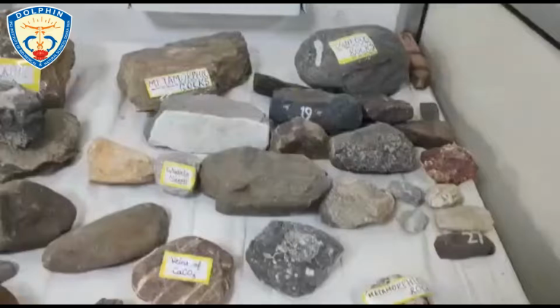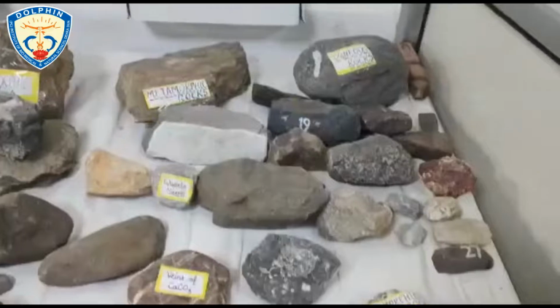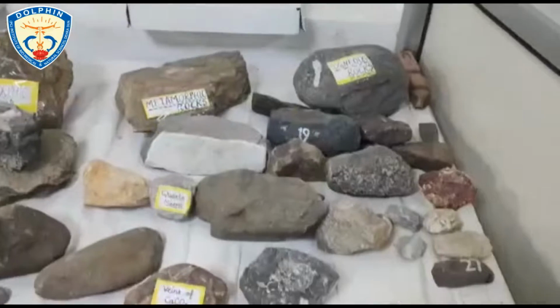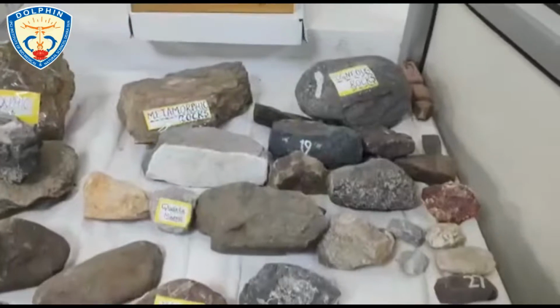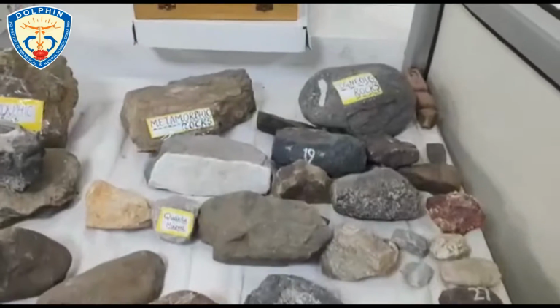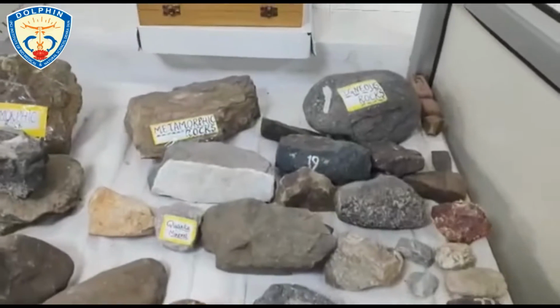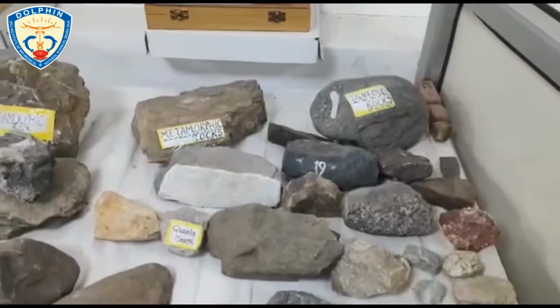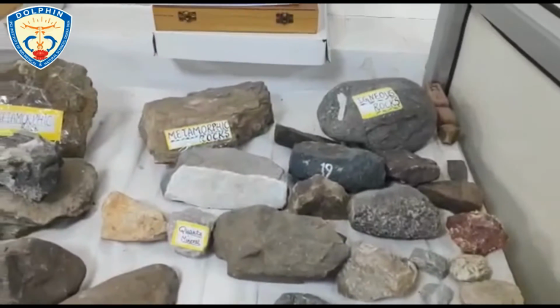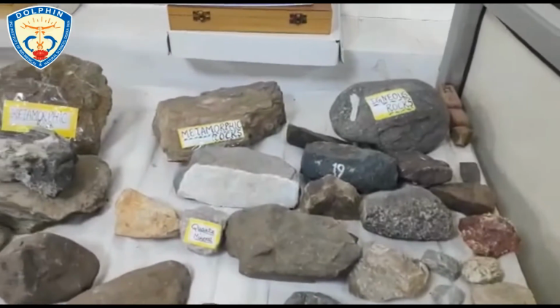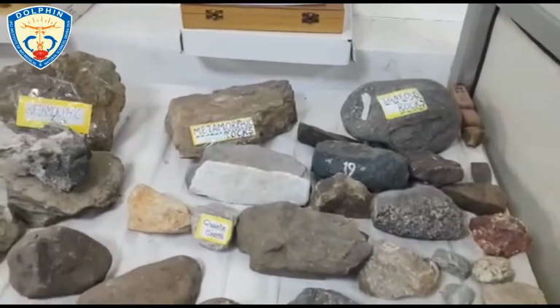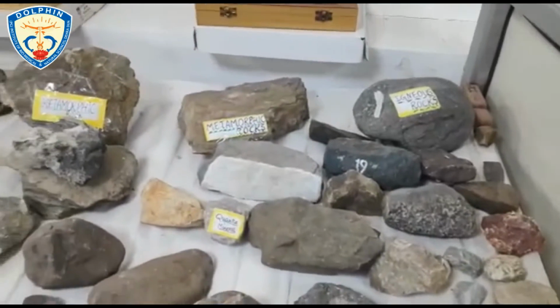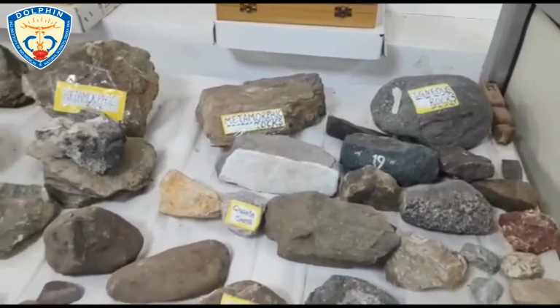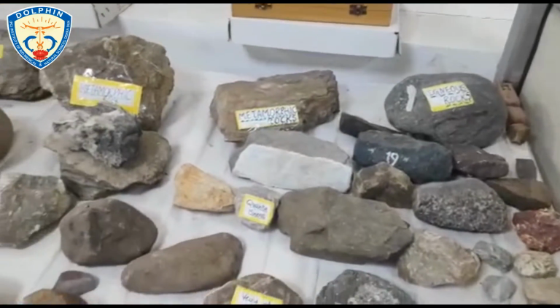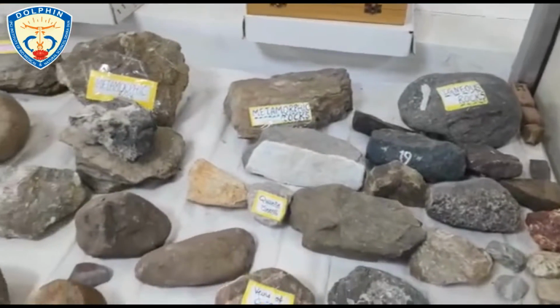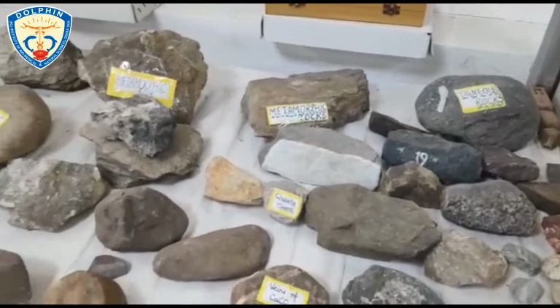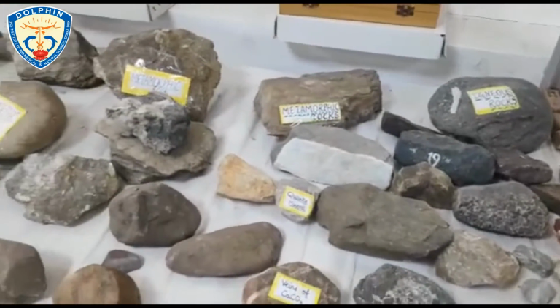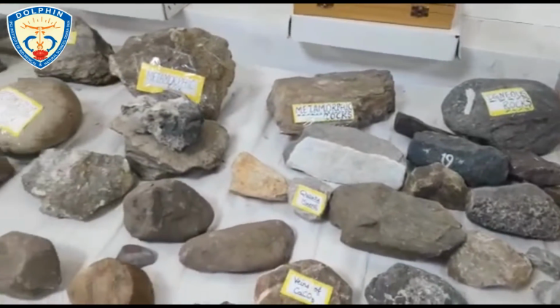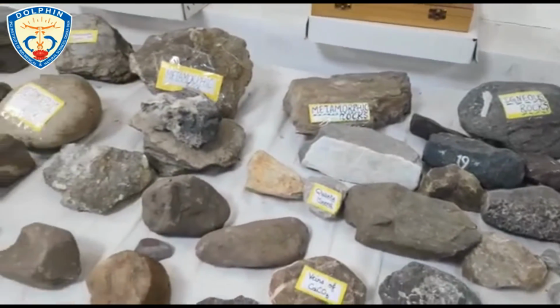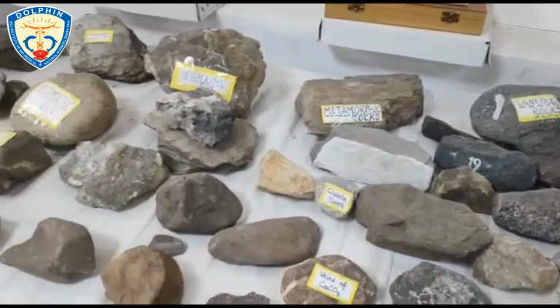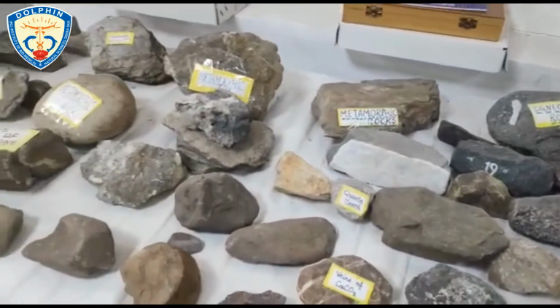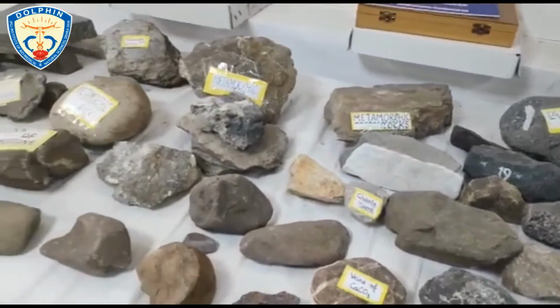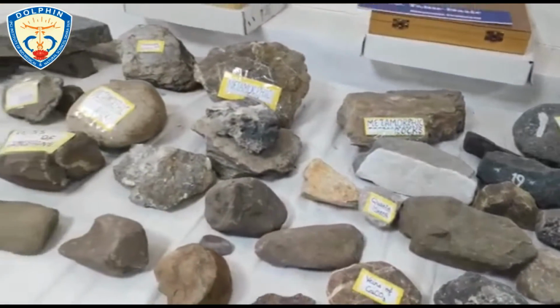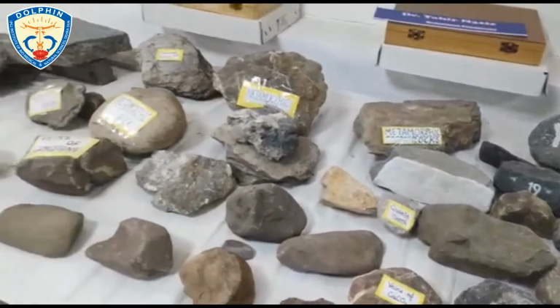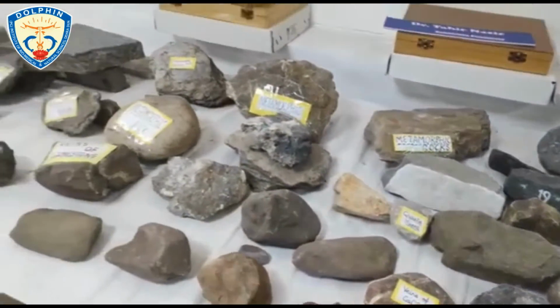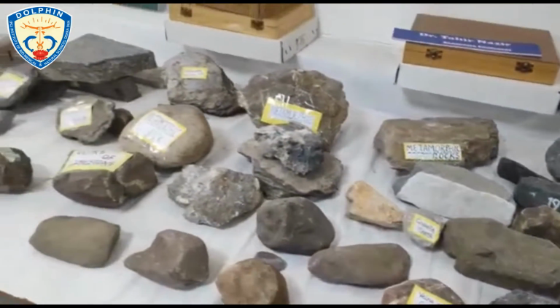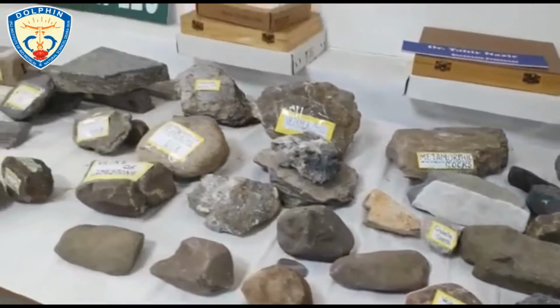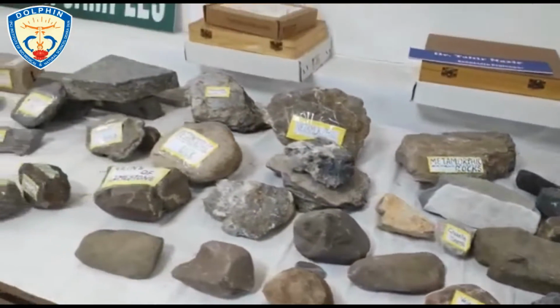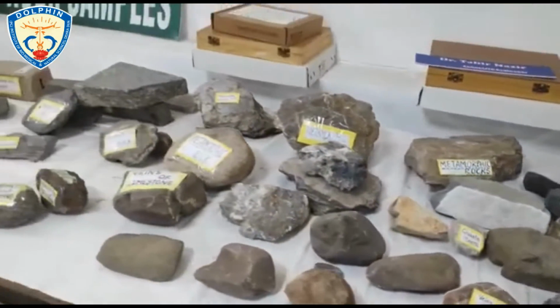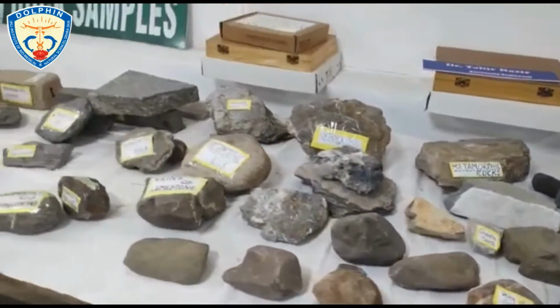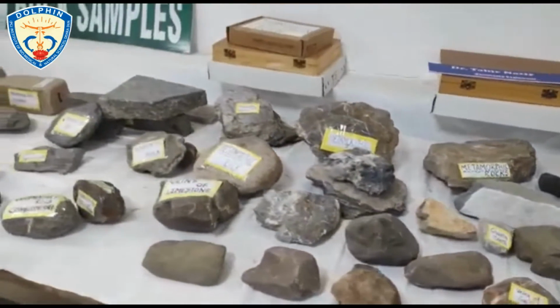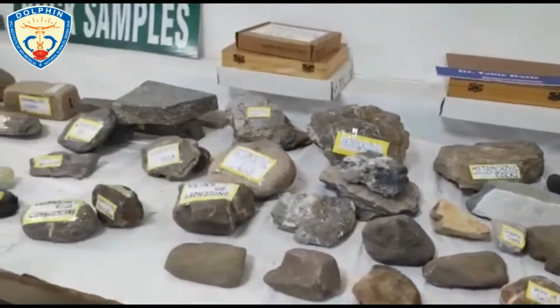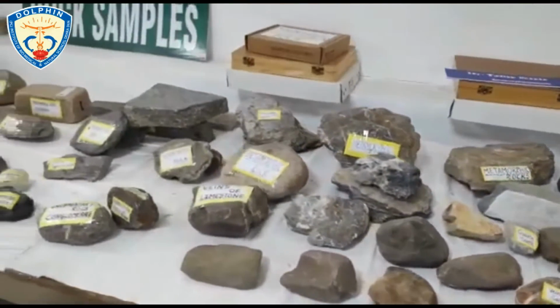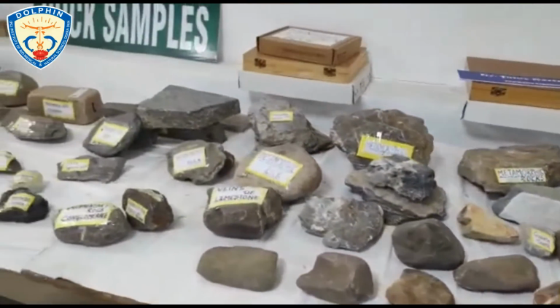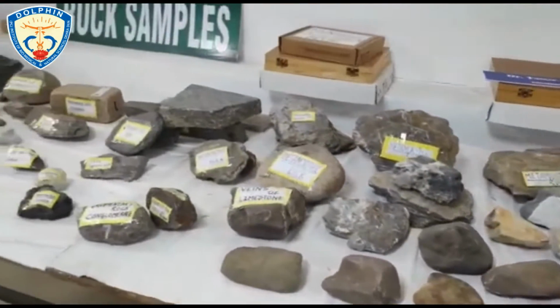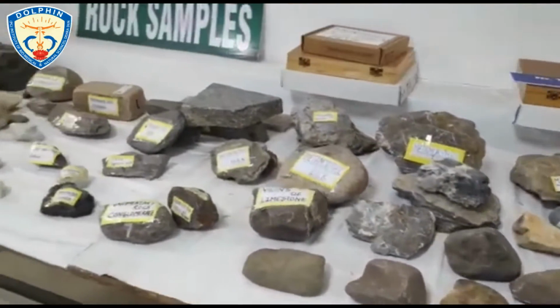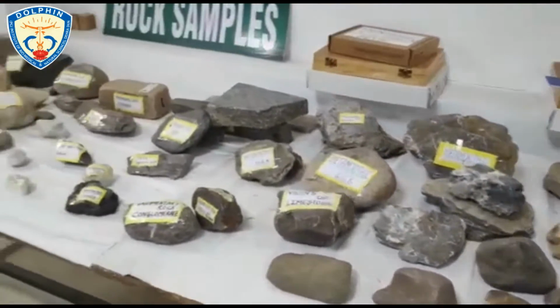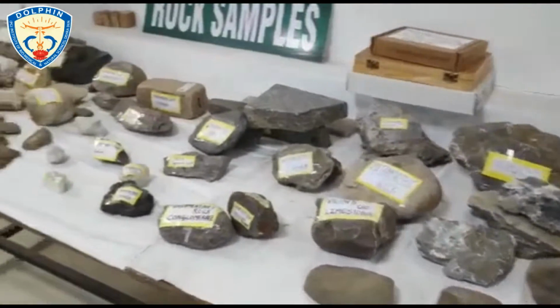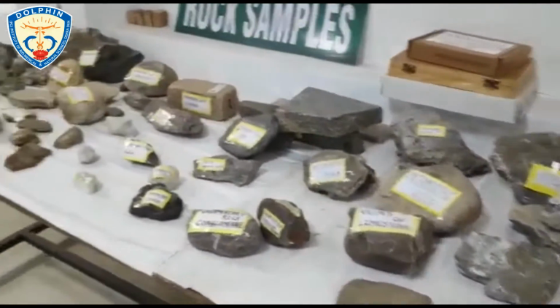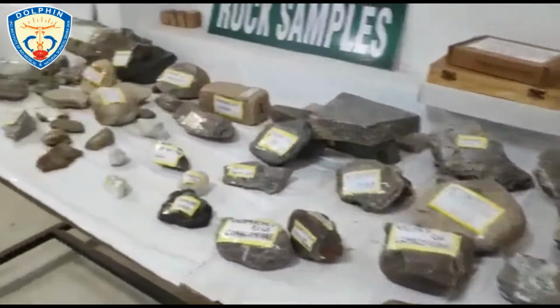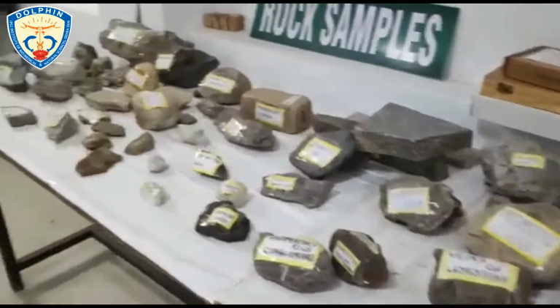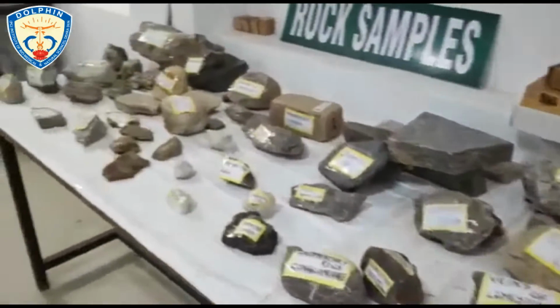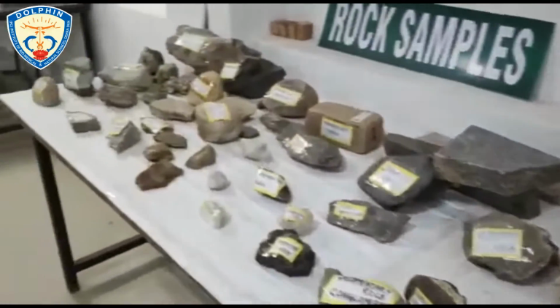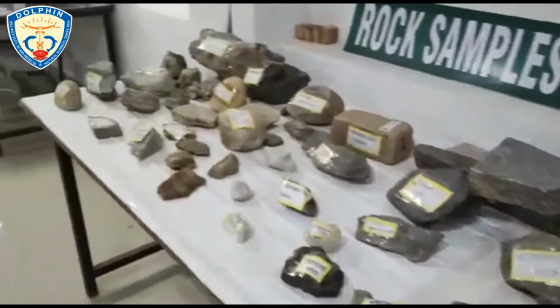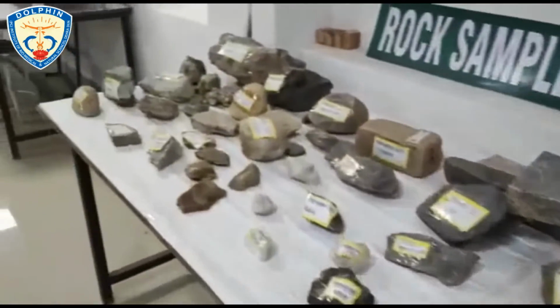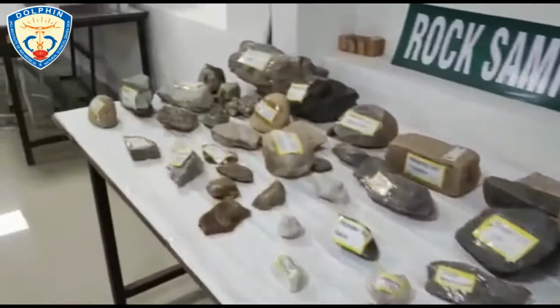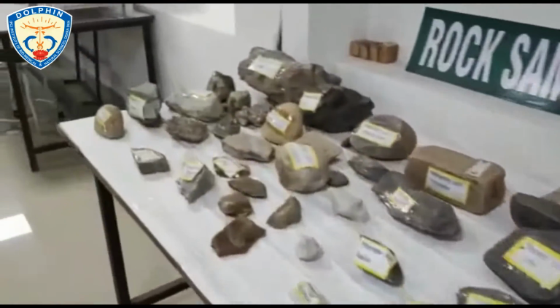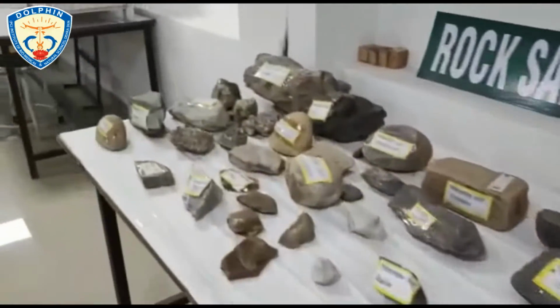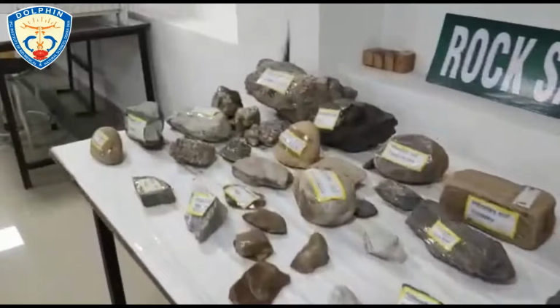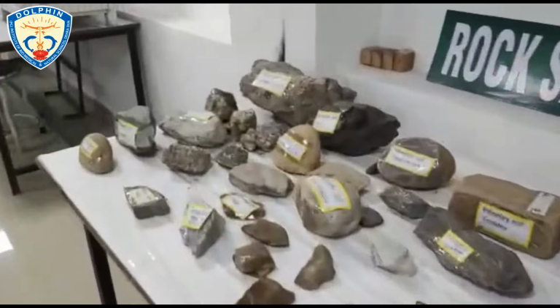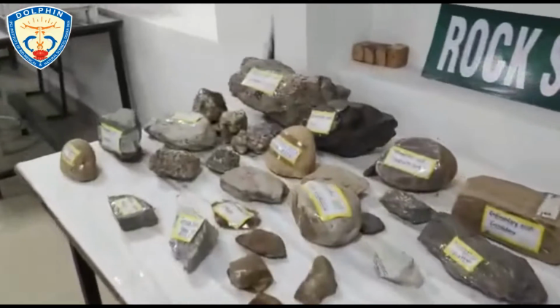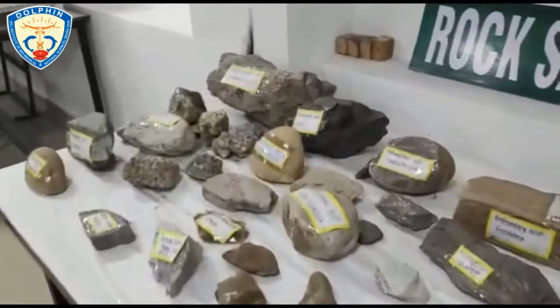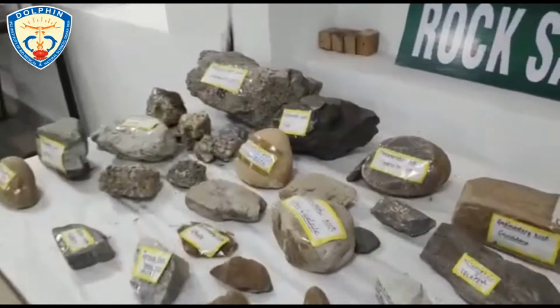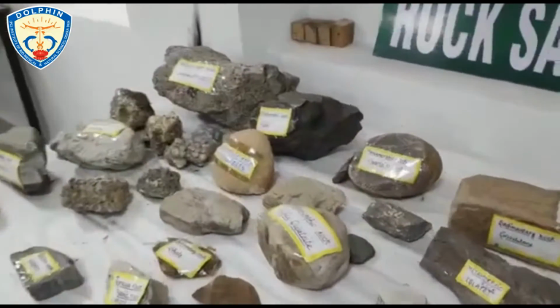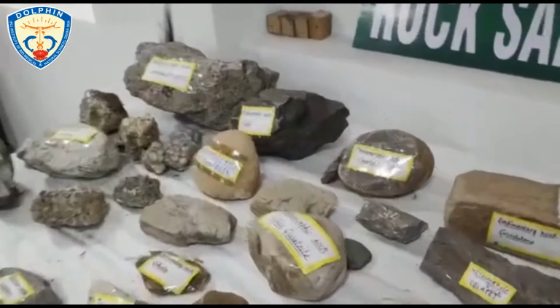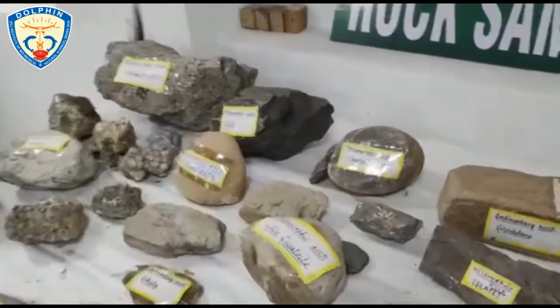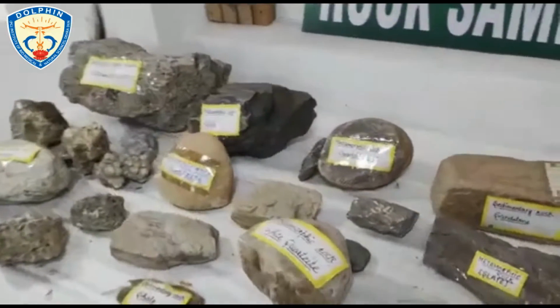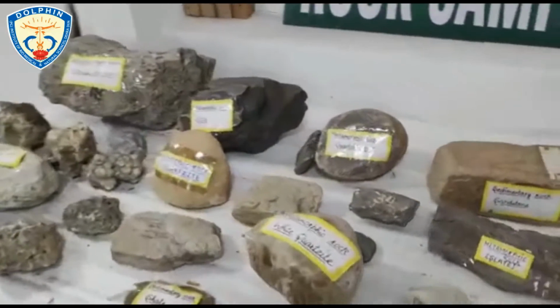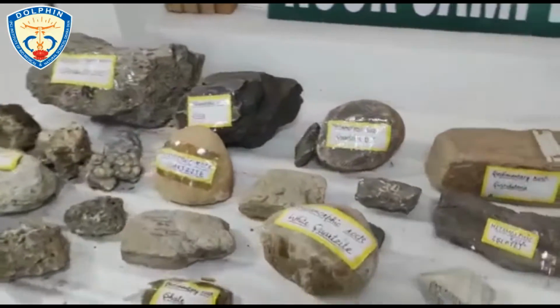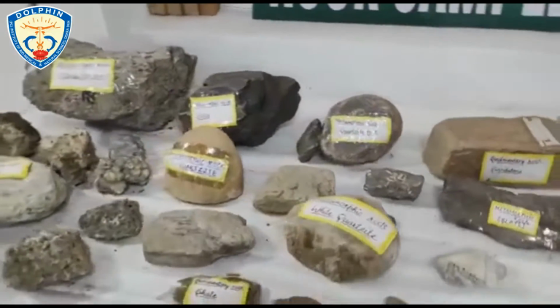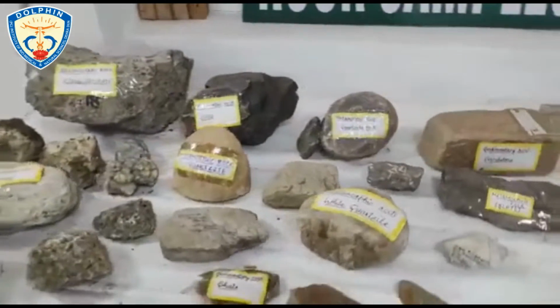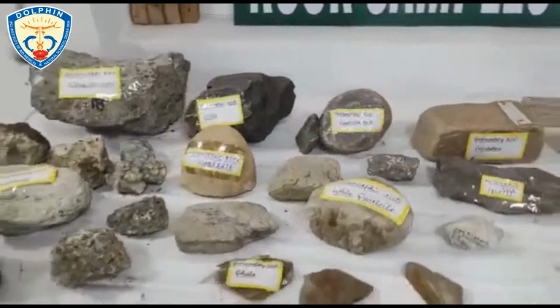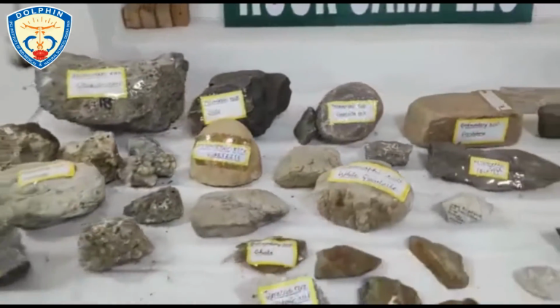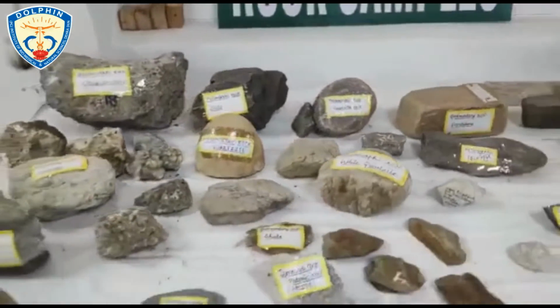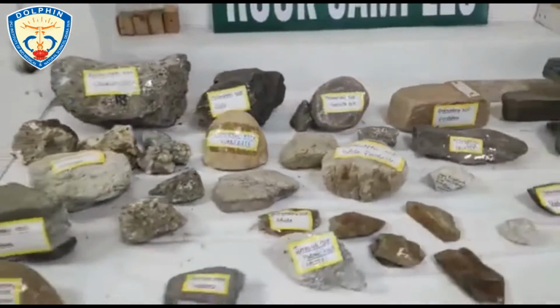These are various types of rocks kept for the practical learnings of the students.